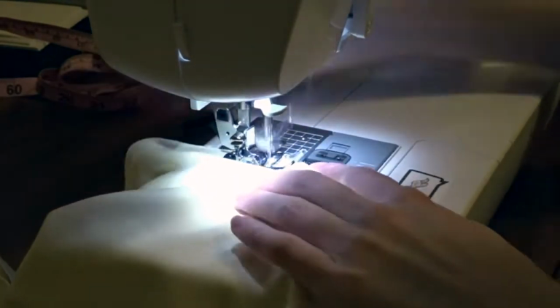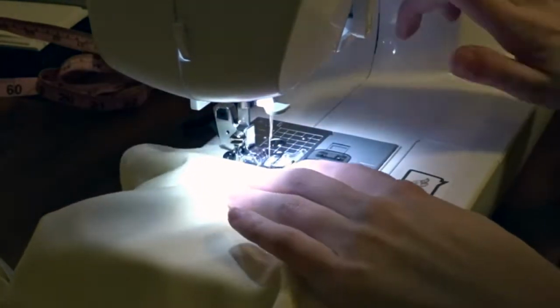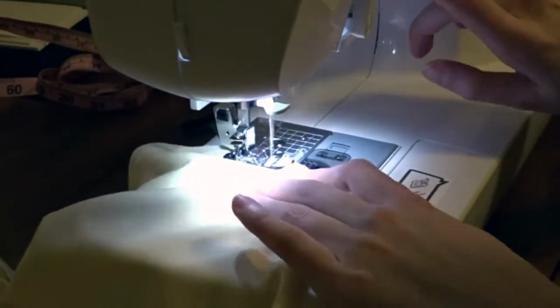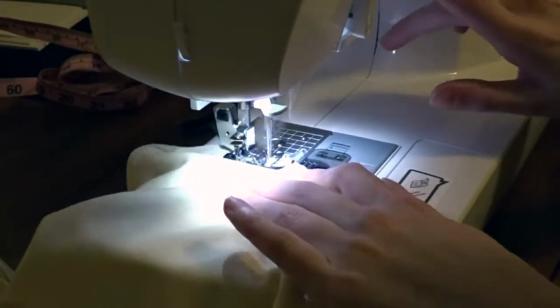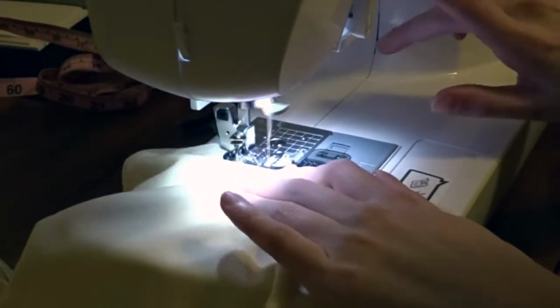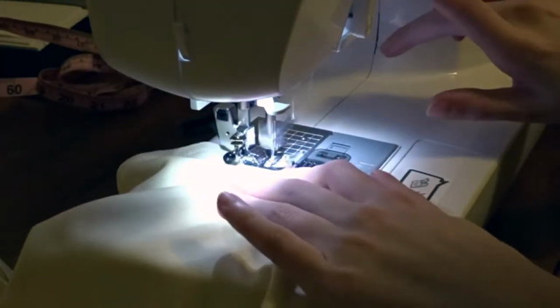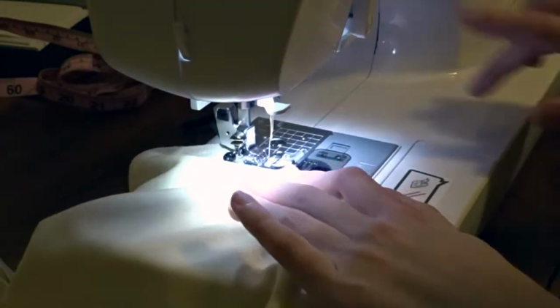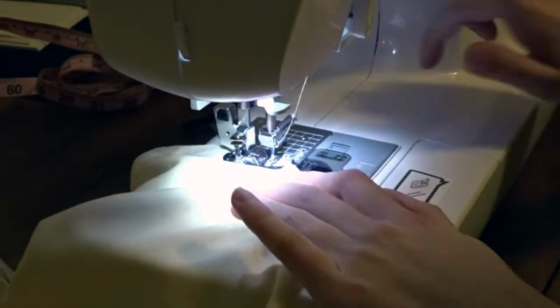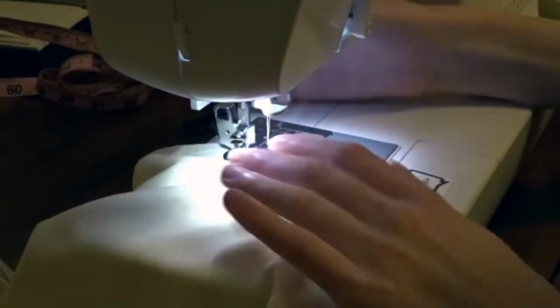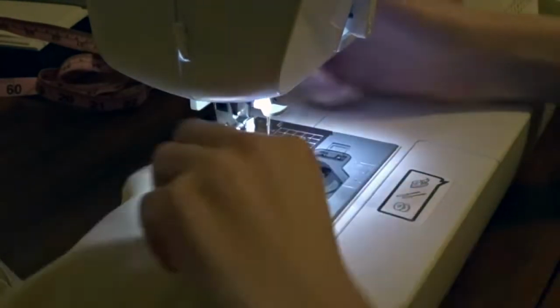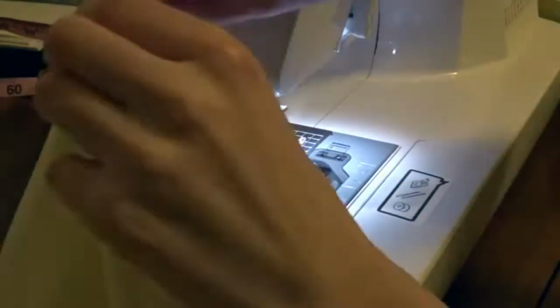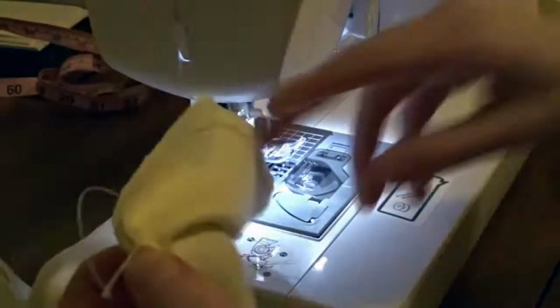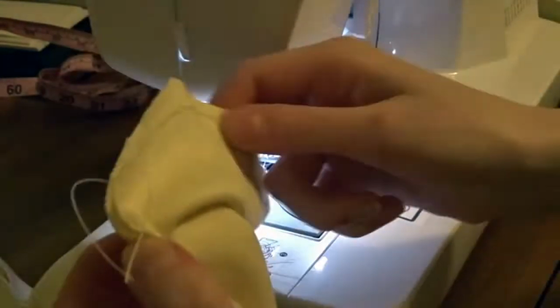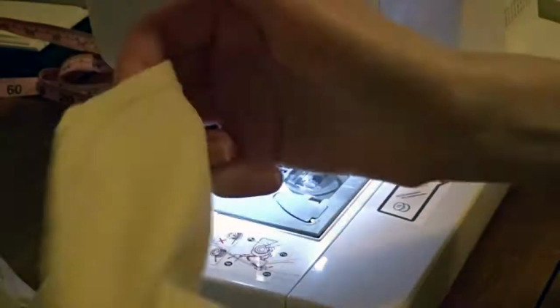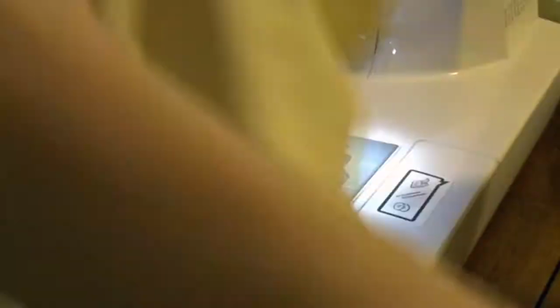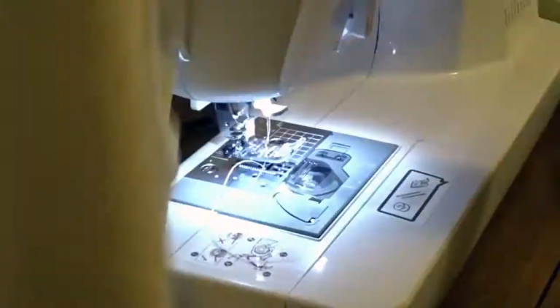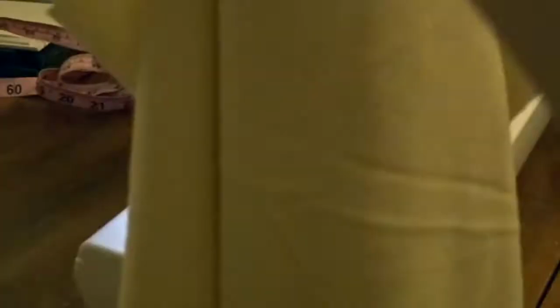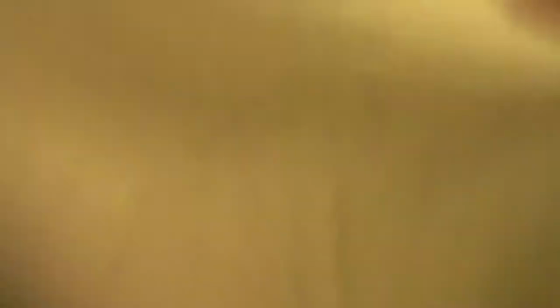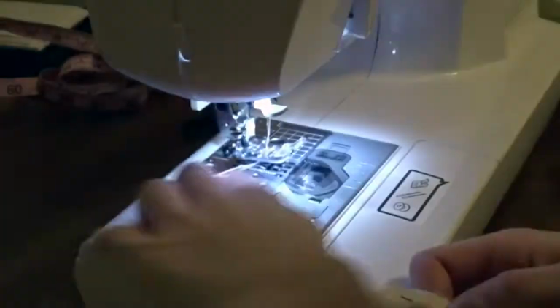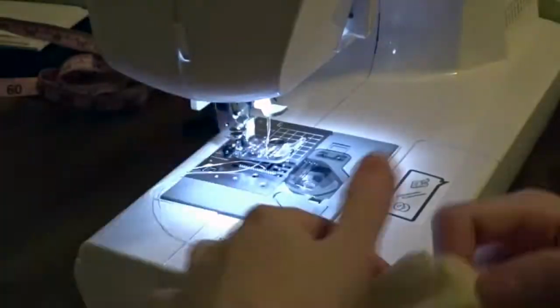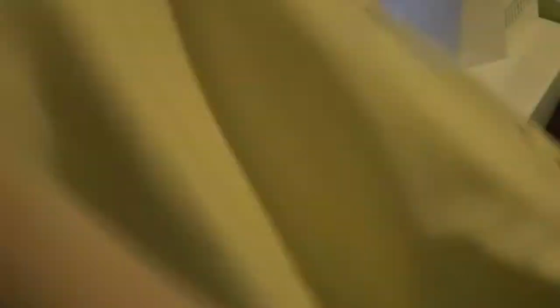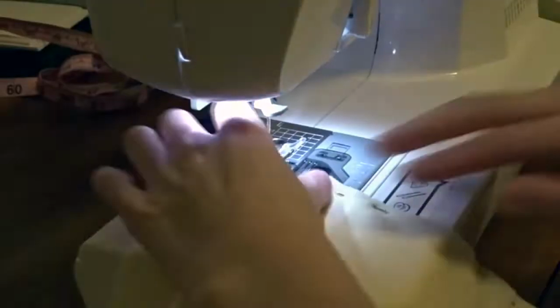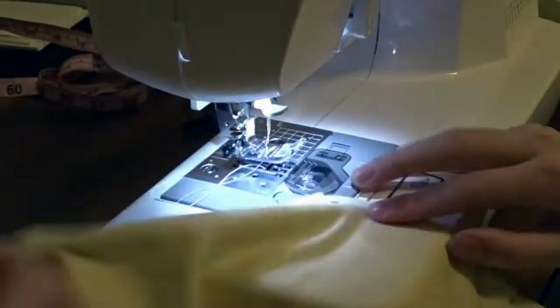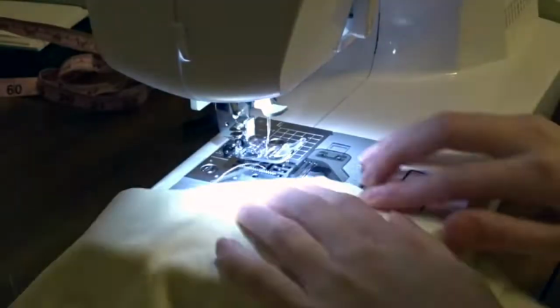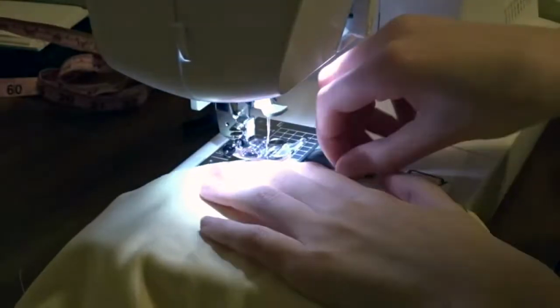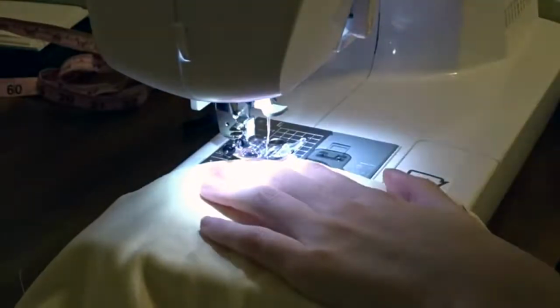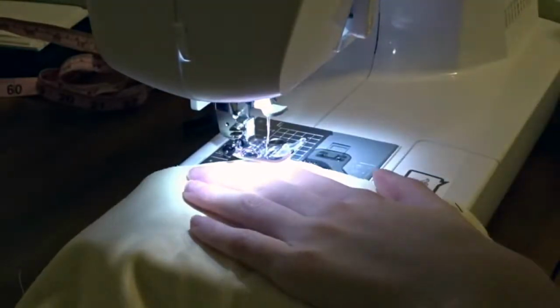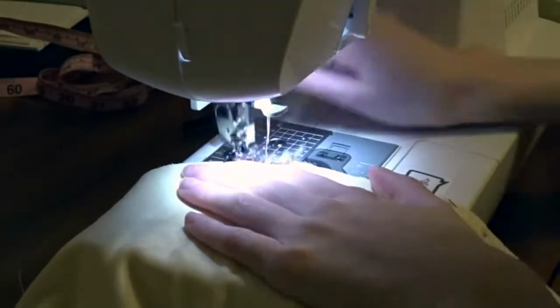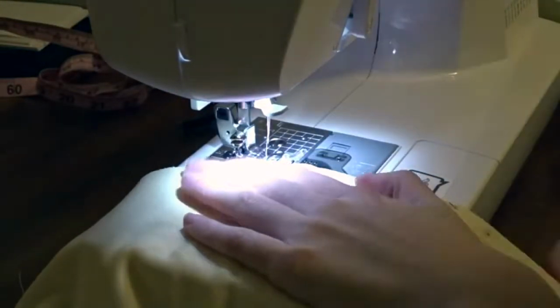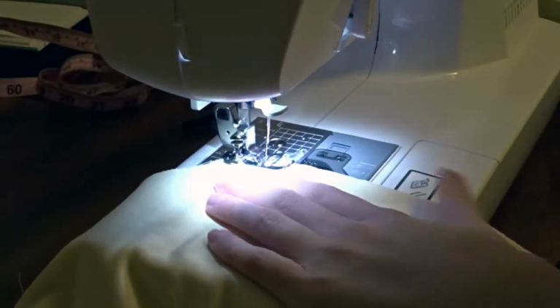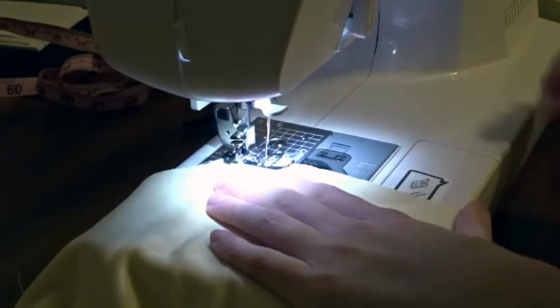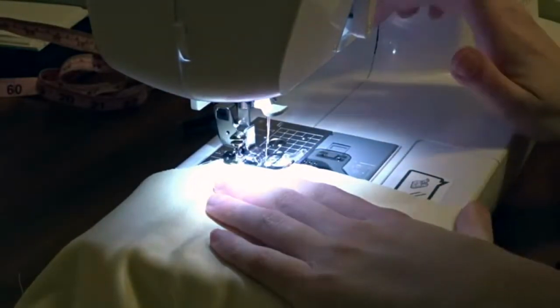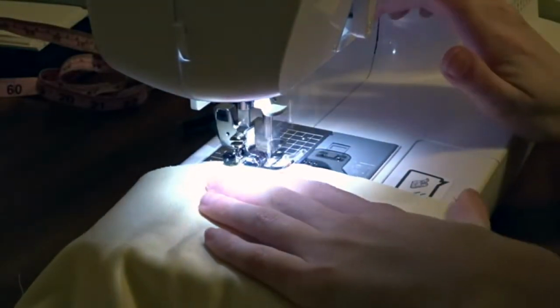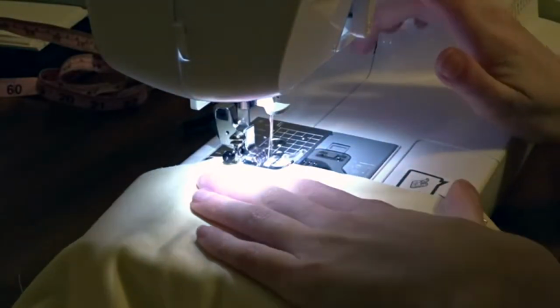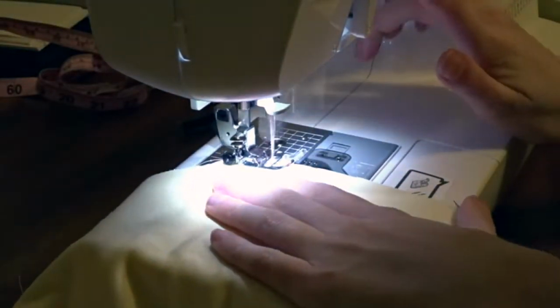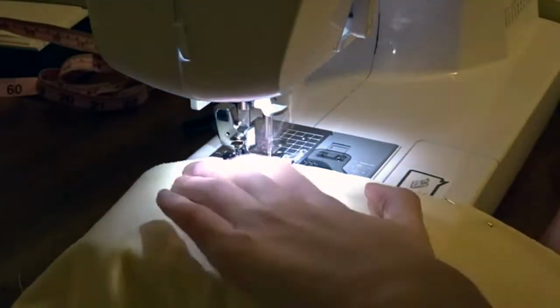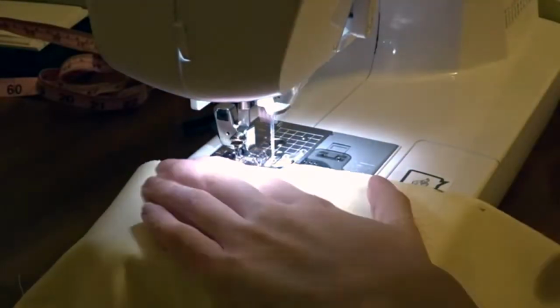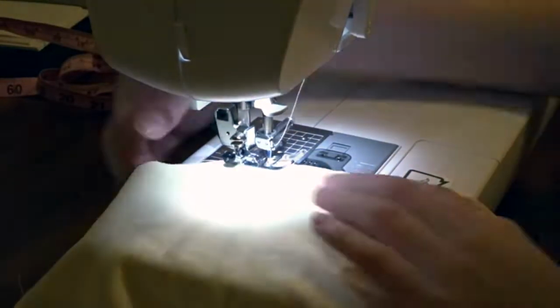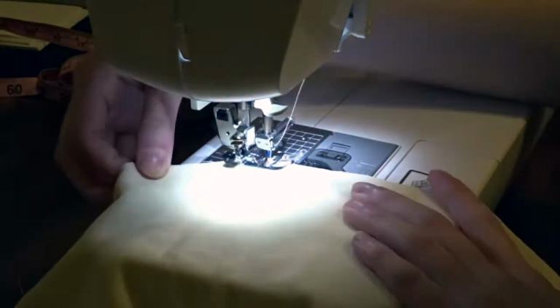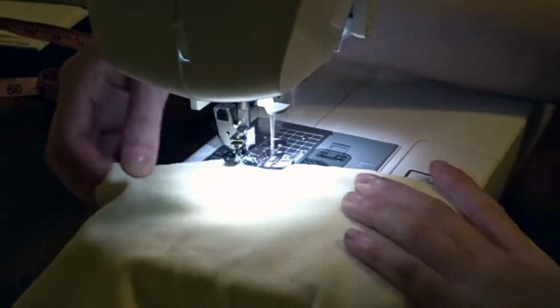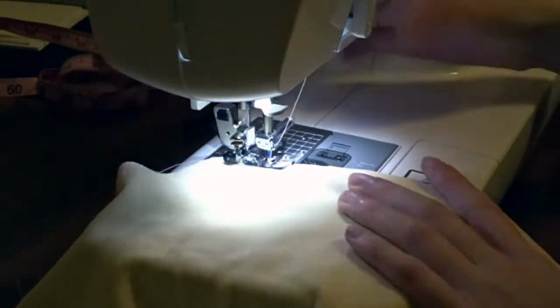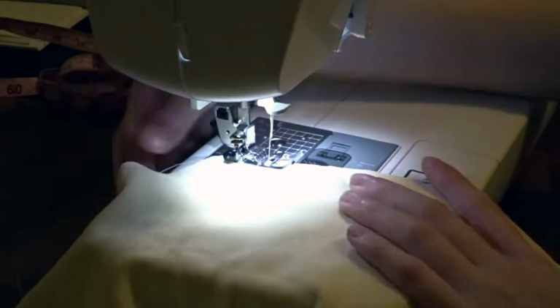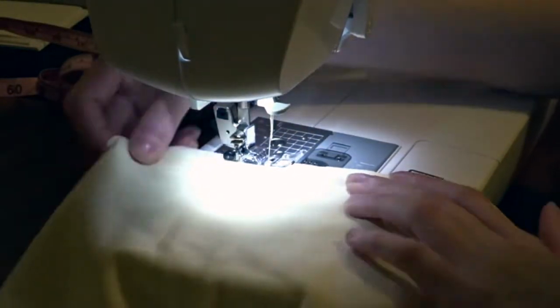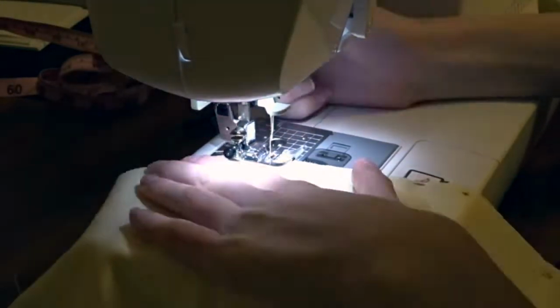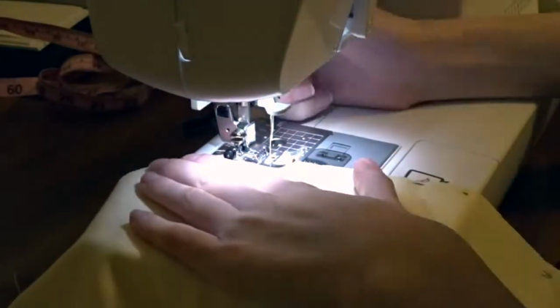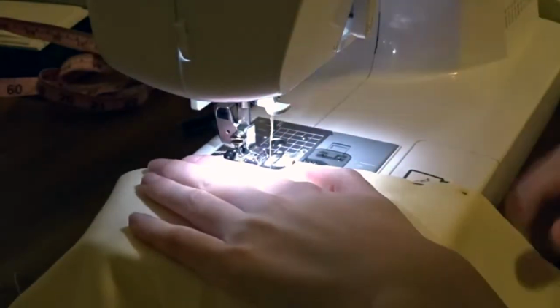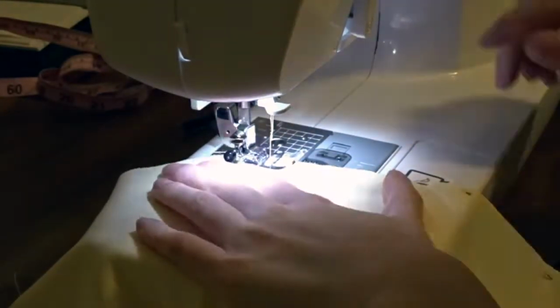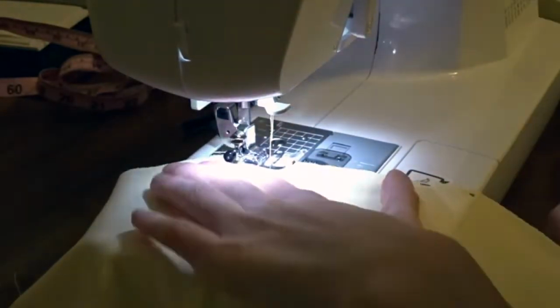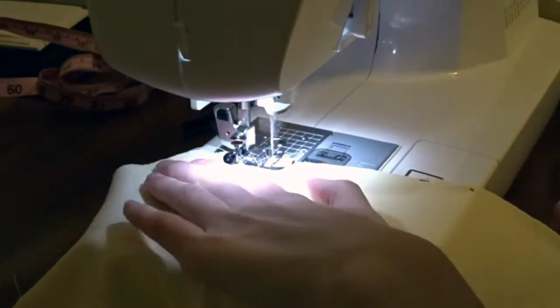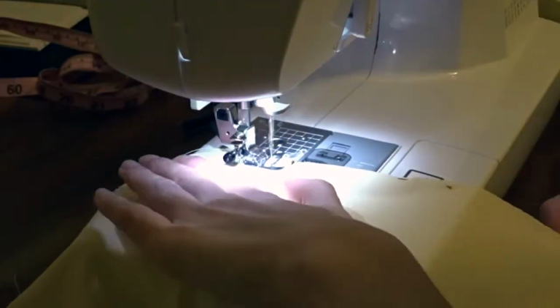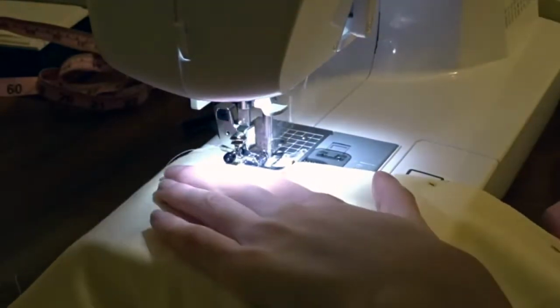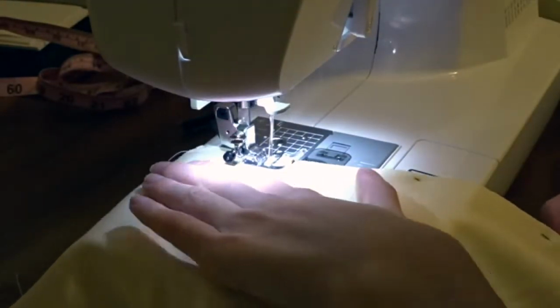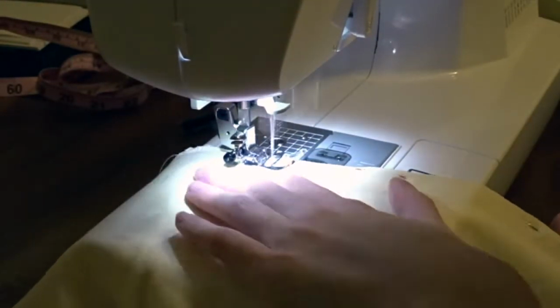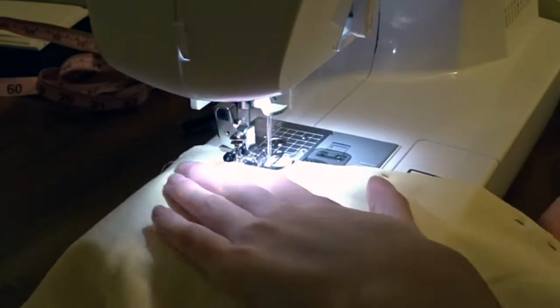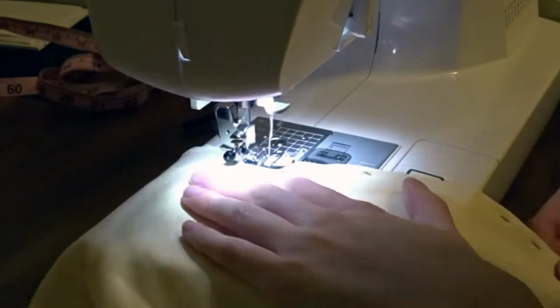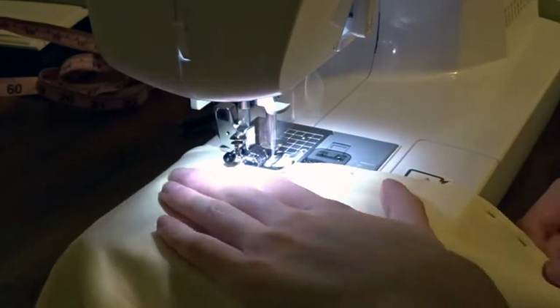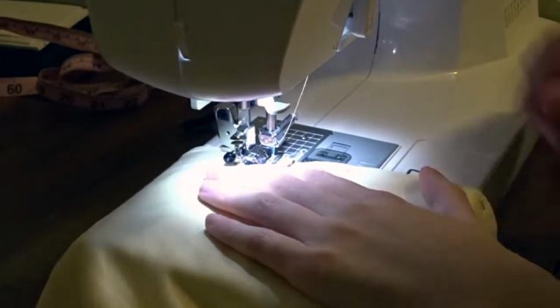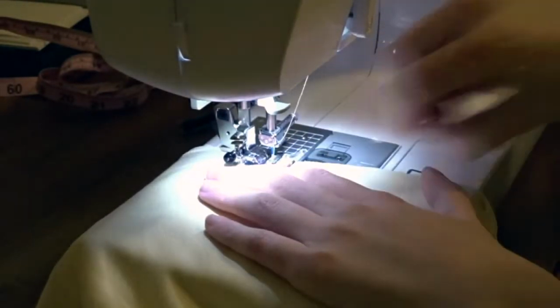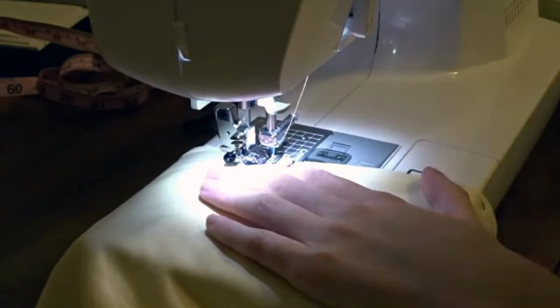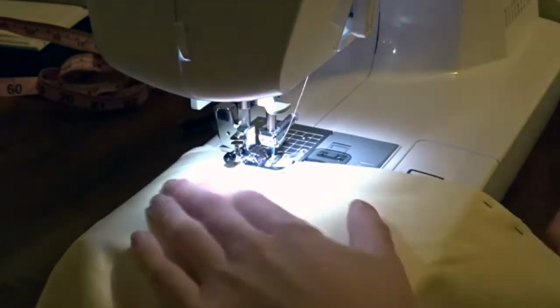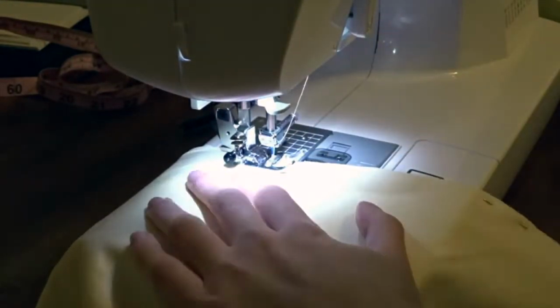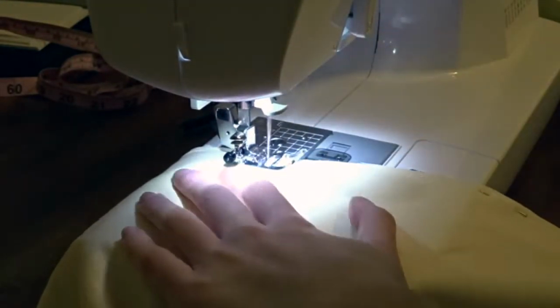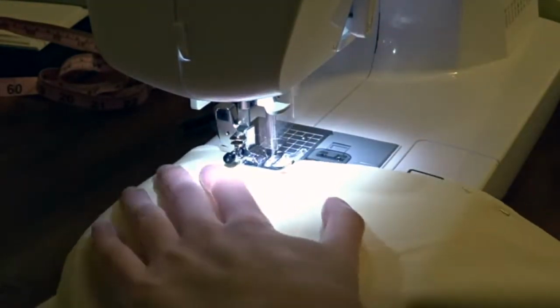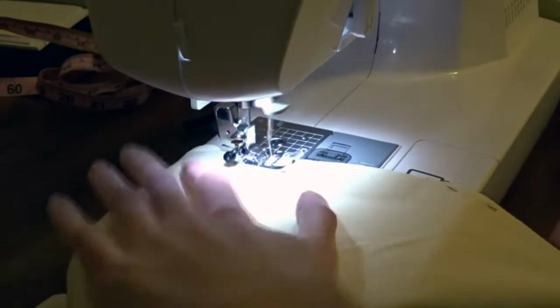What I do is sew them right sides together so the wrong sides are facing me, and then I flip them inside out.